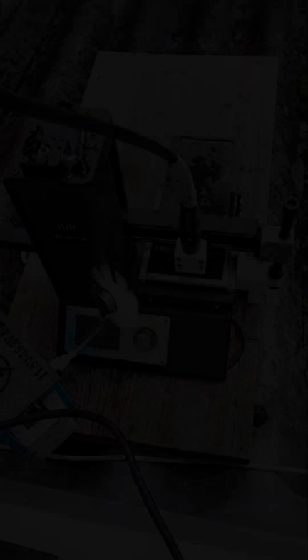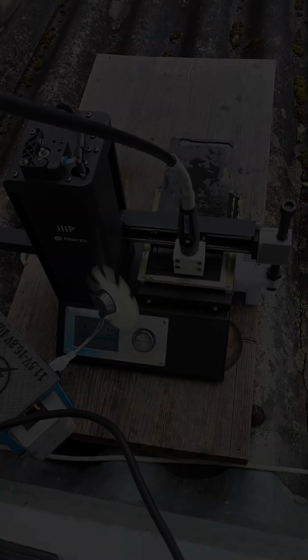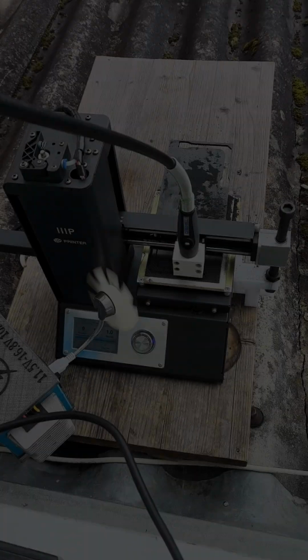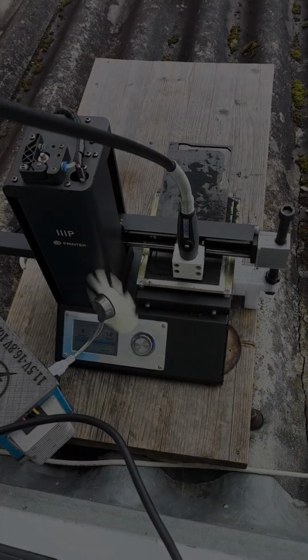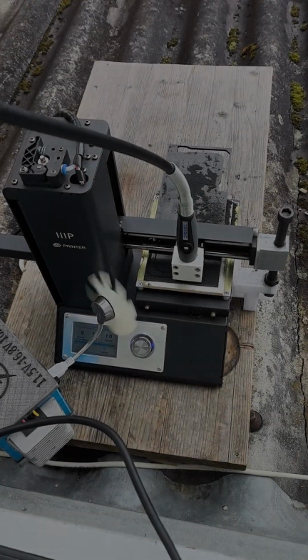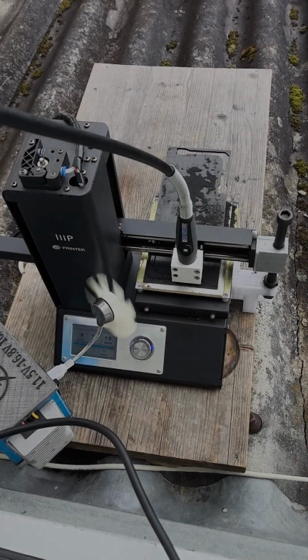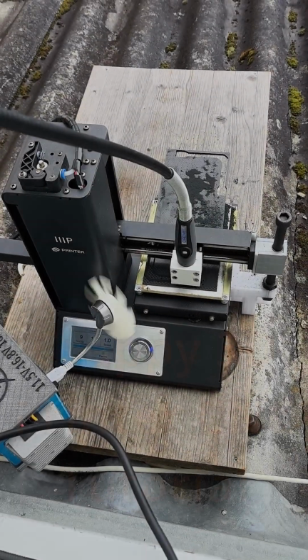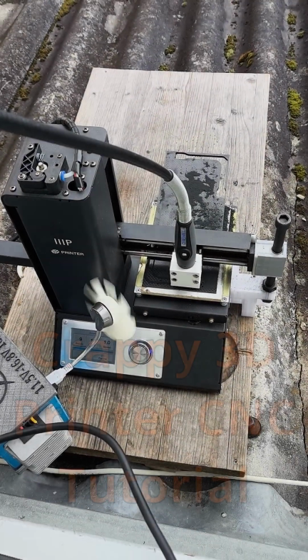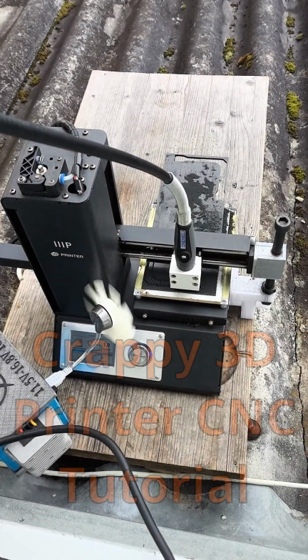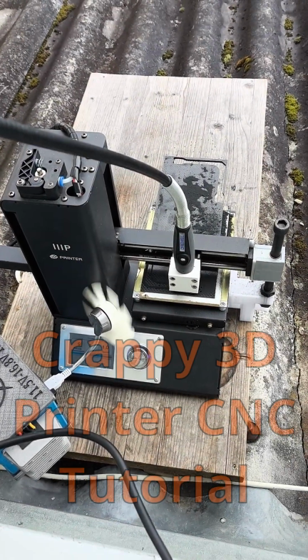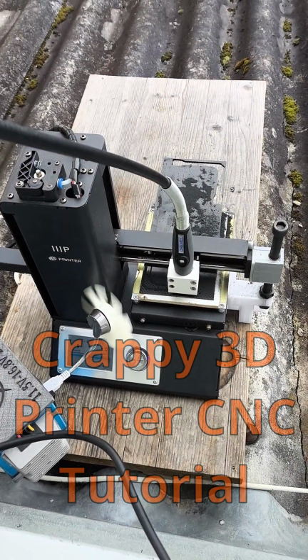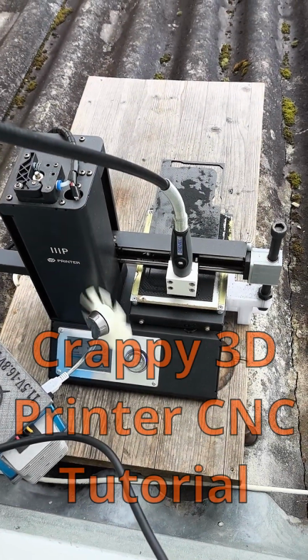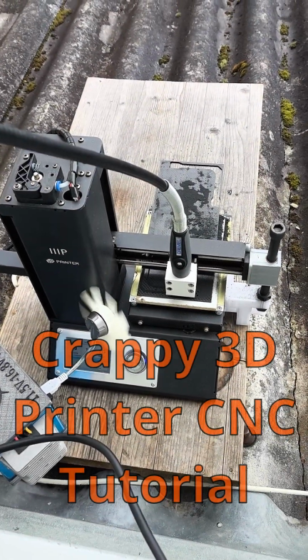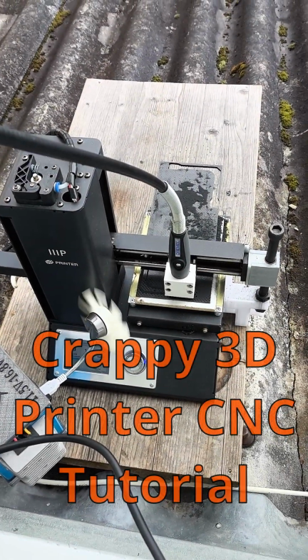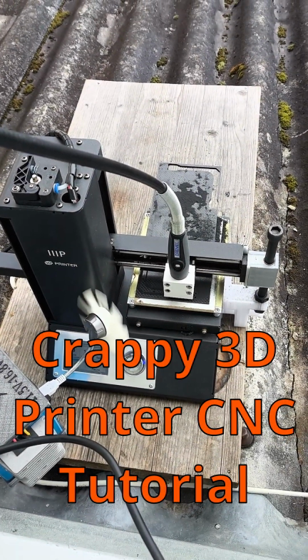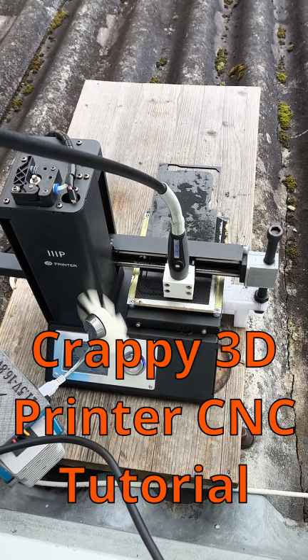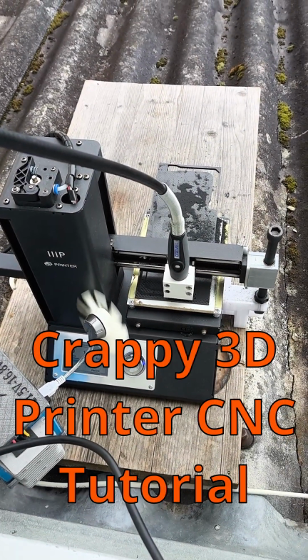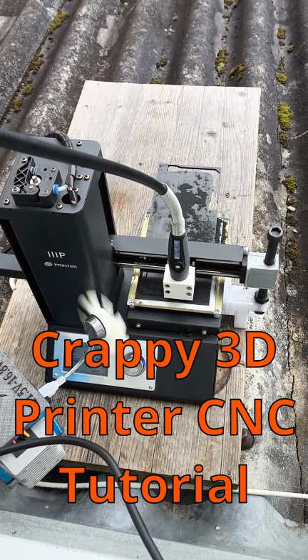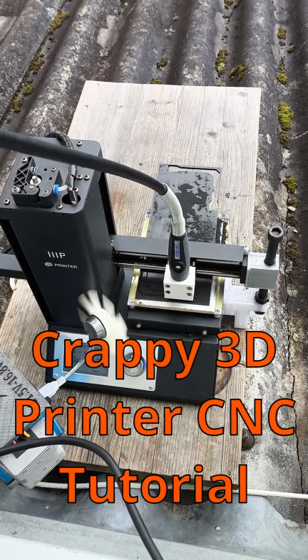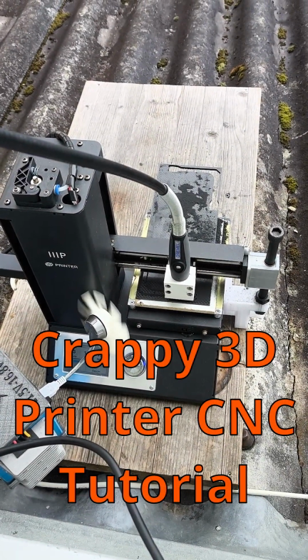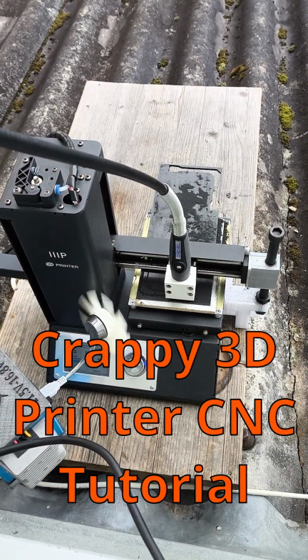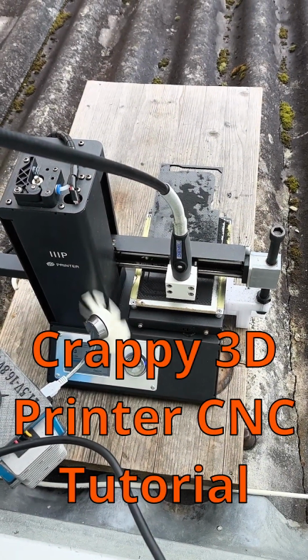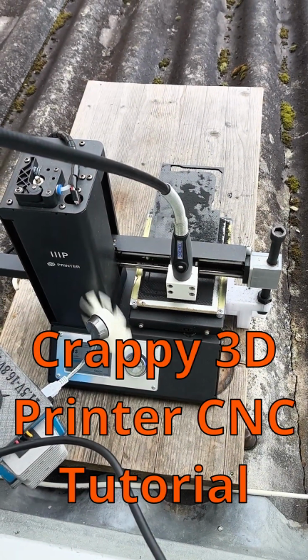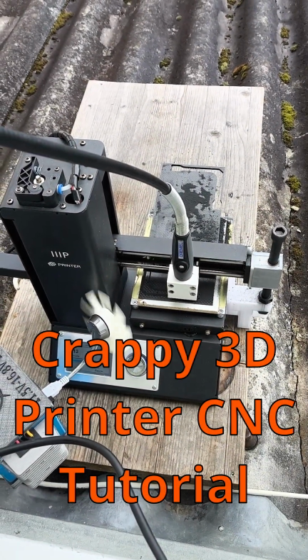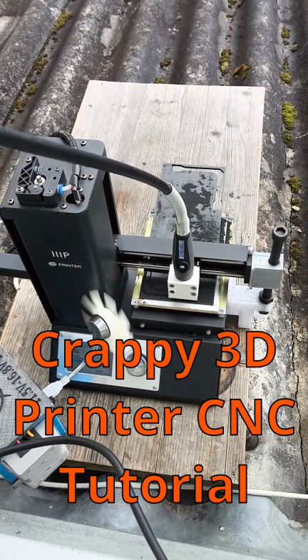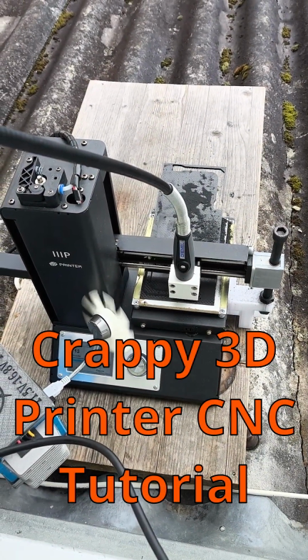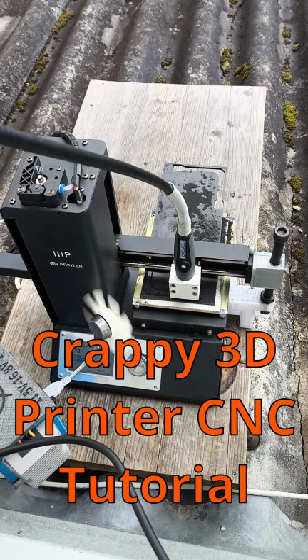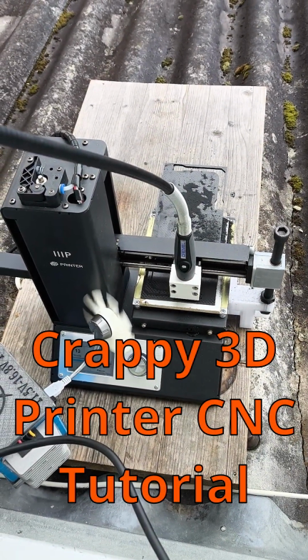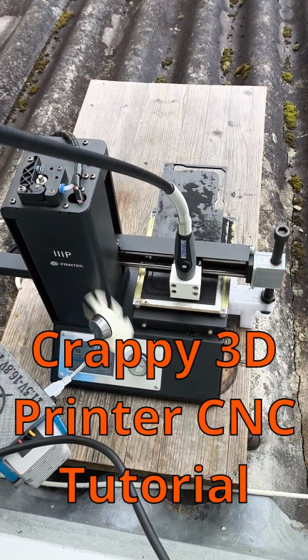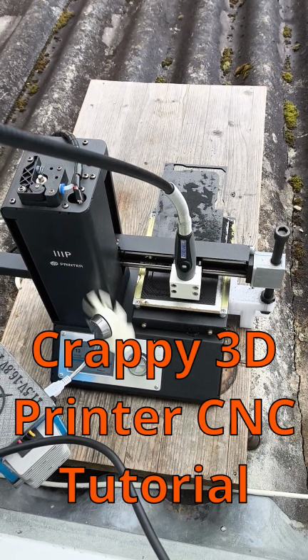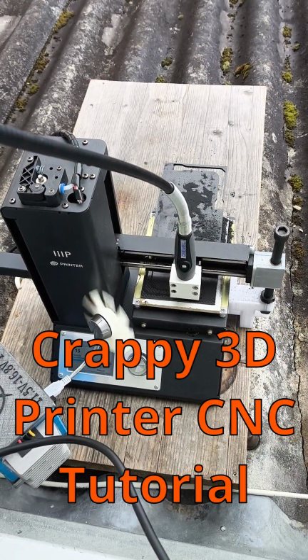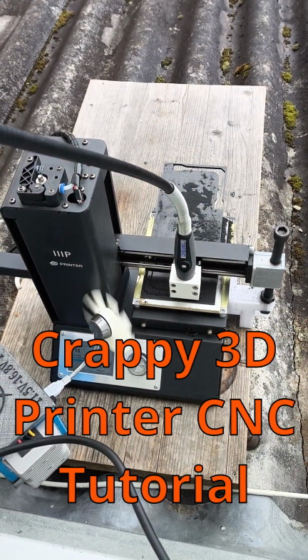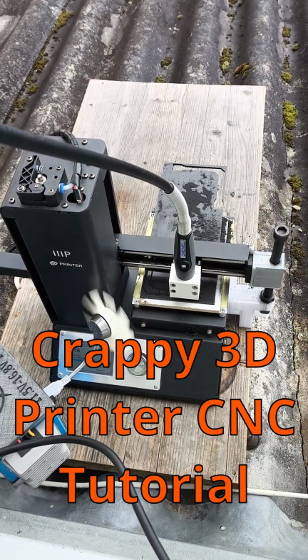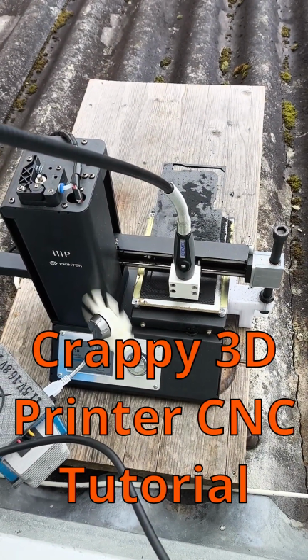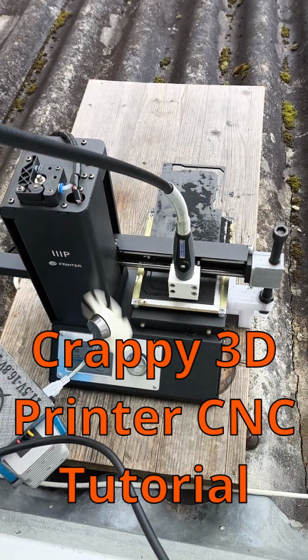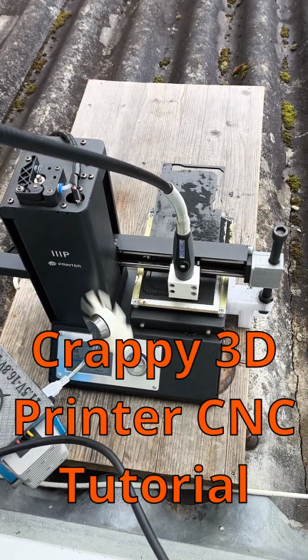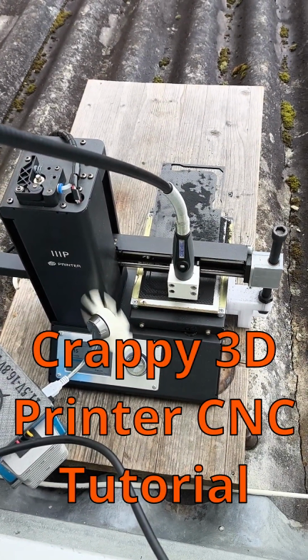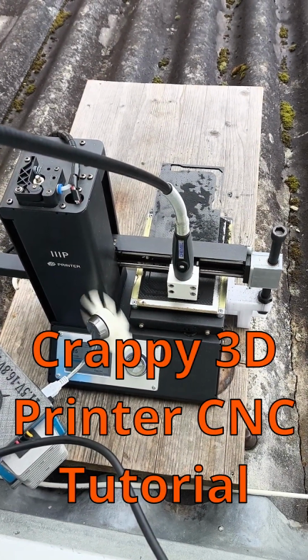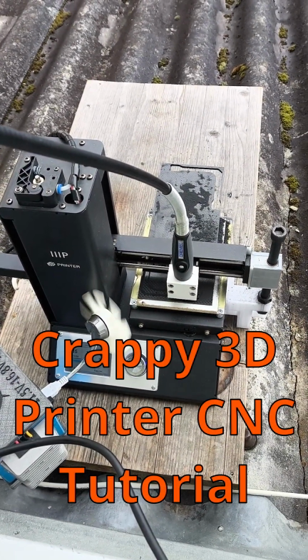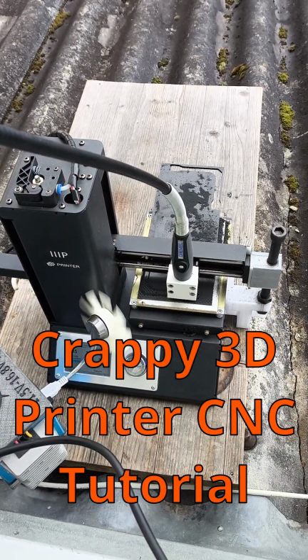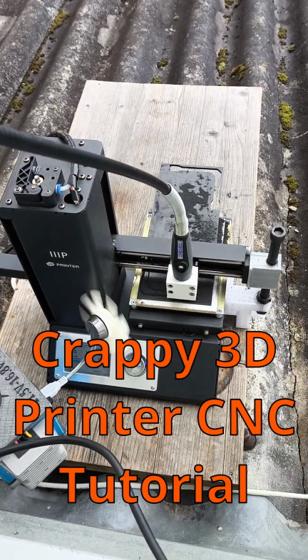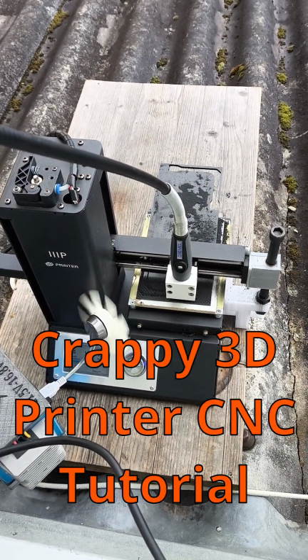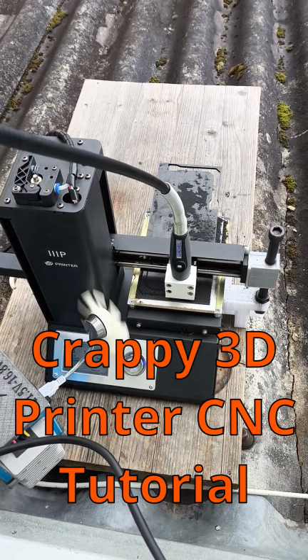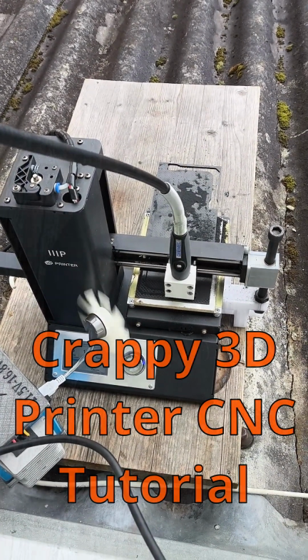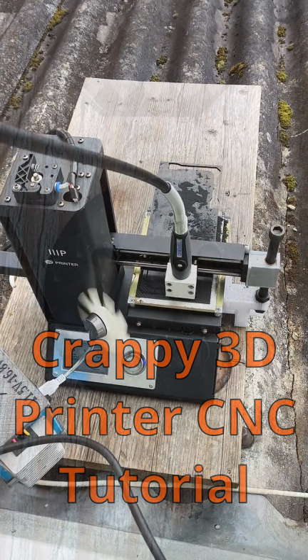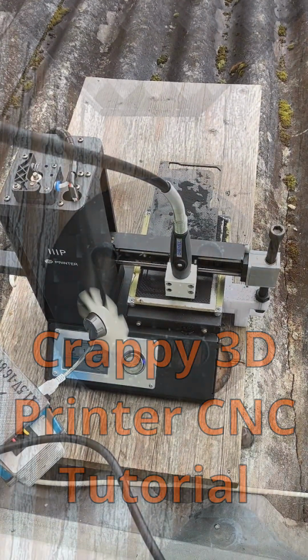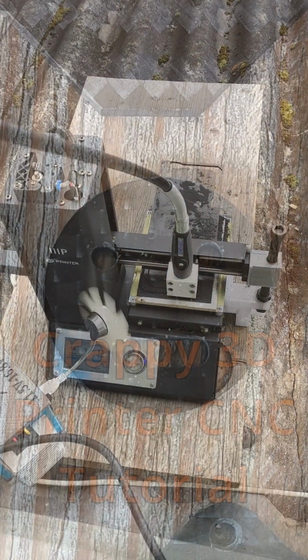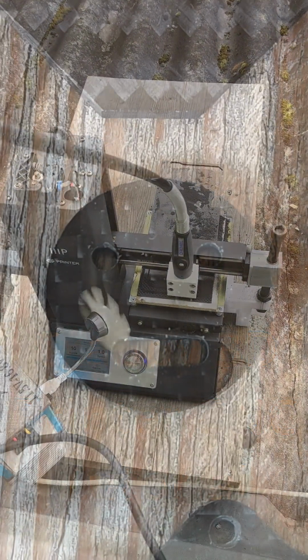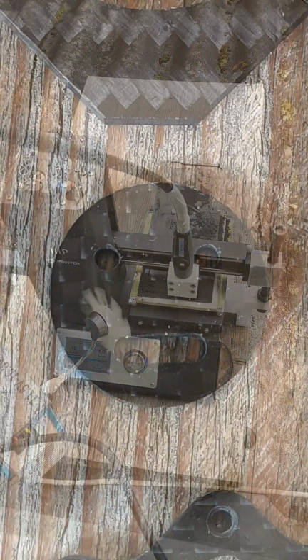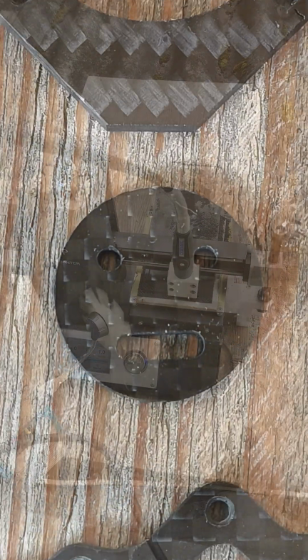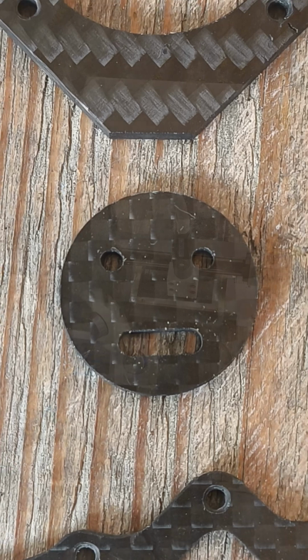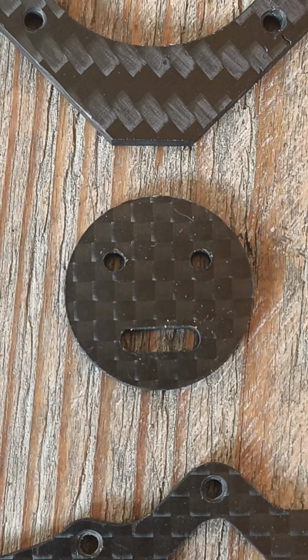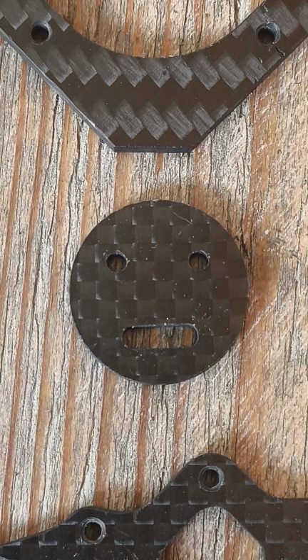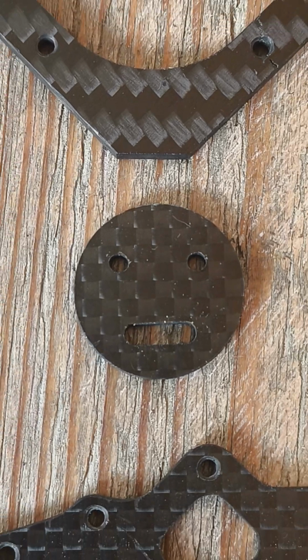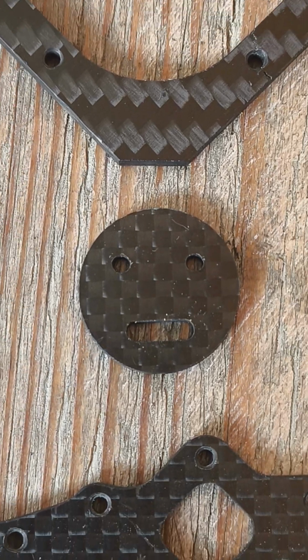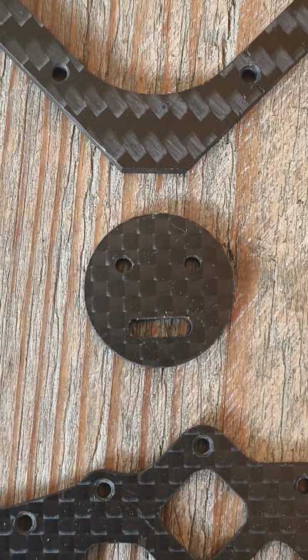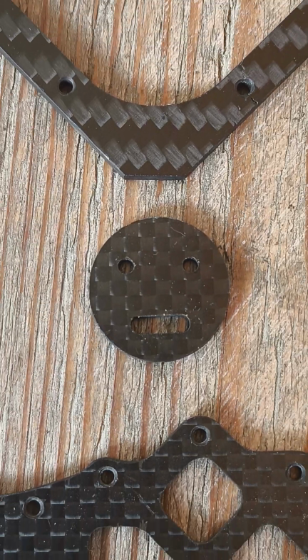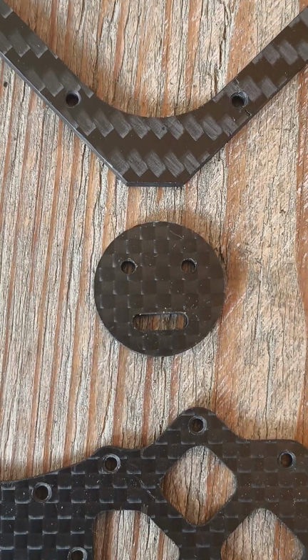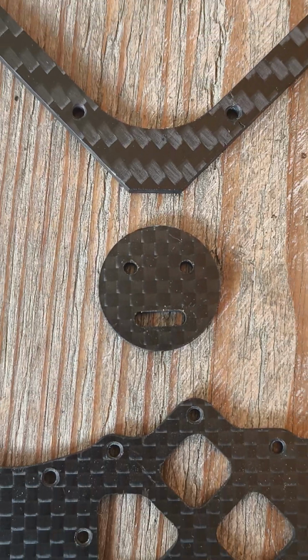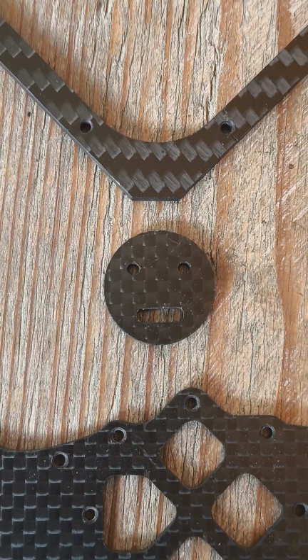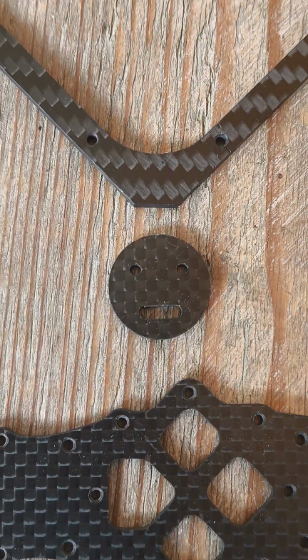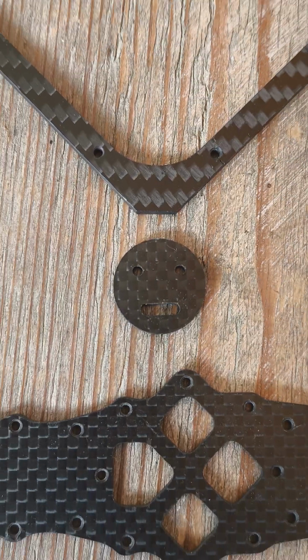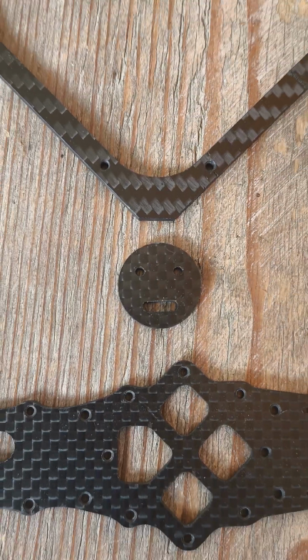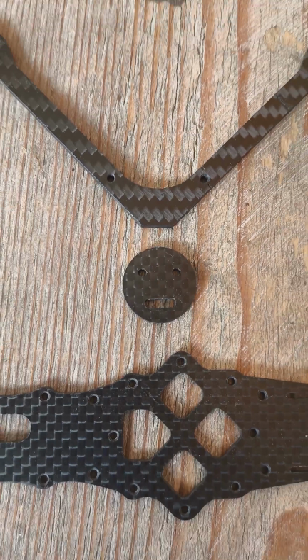Hey guys! Today I show you in one minute how to make a crappy 3D printer CNC that can produce nice carbon fiber parts.